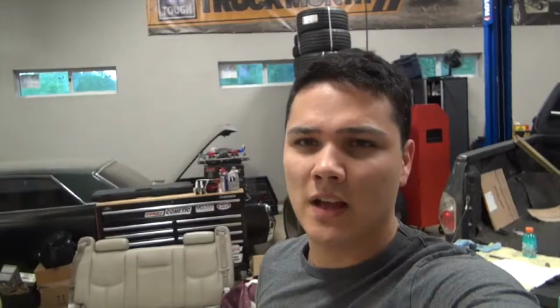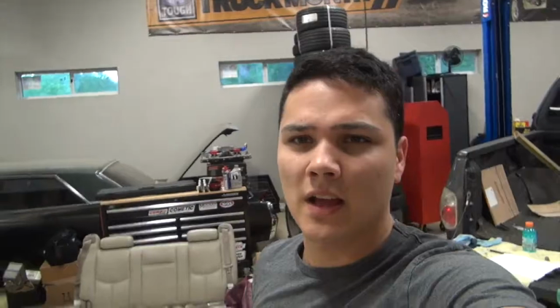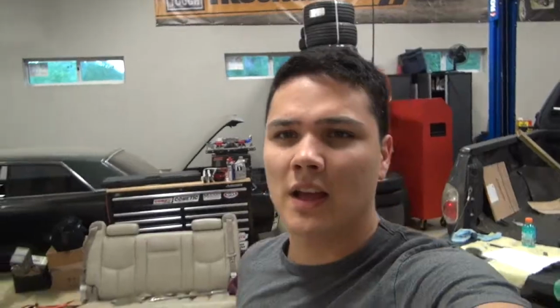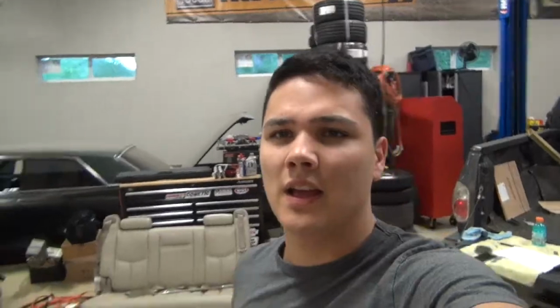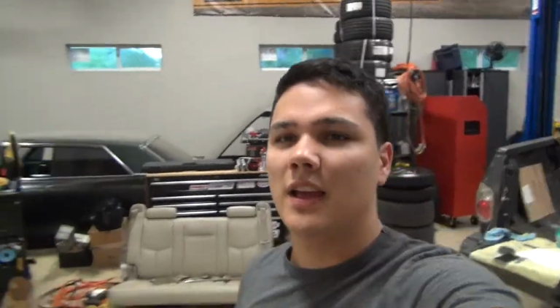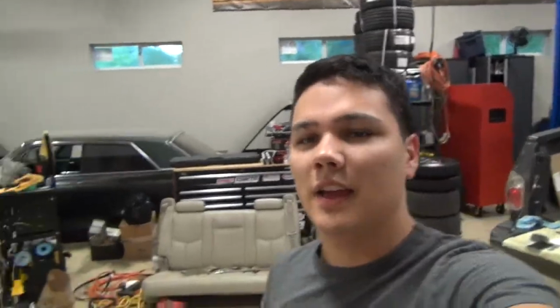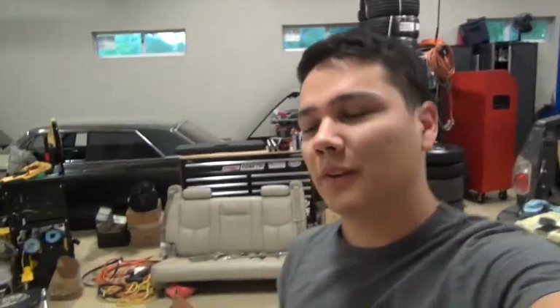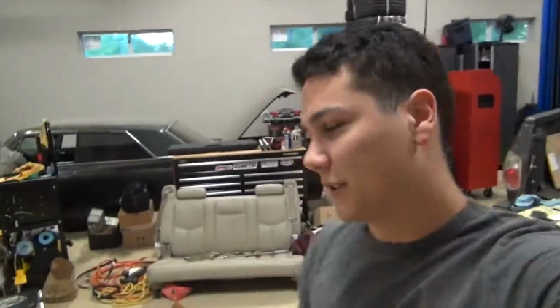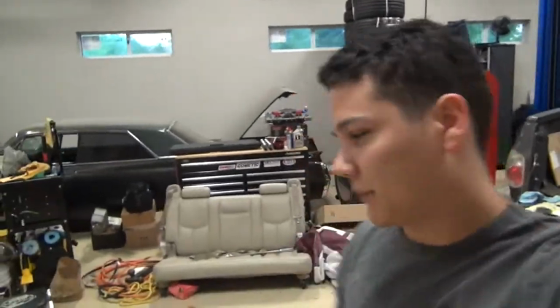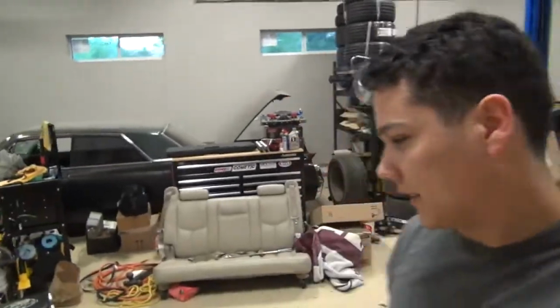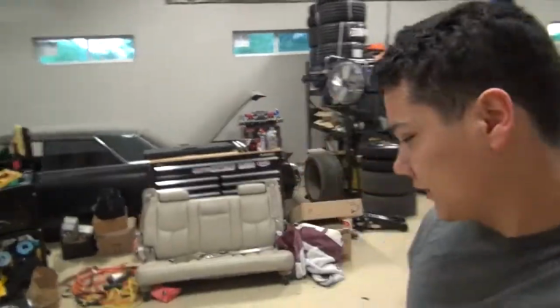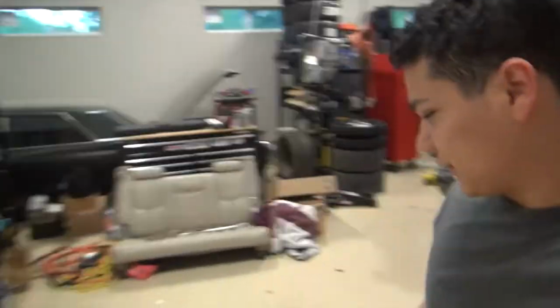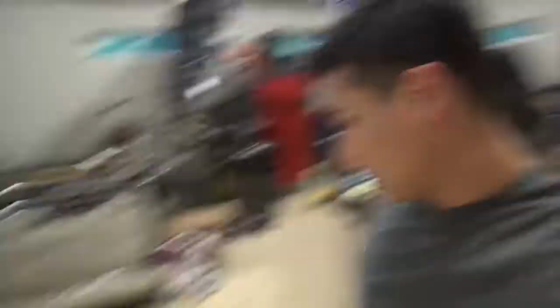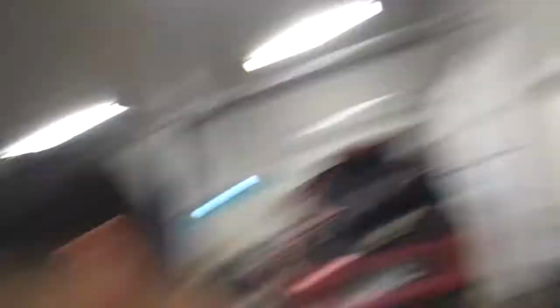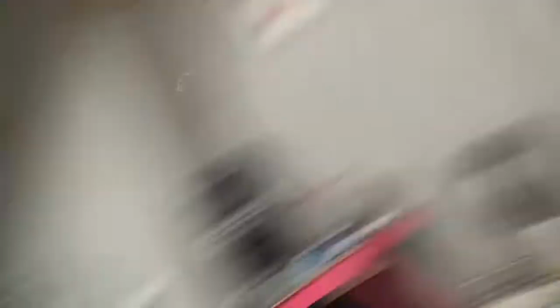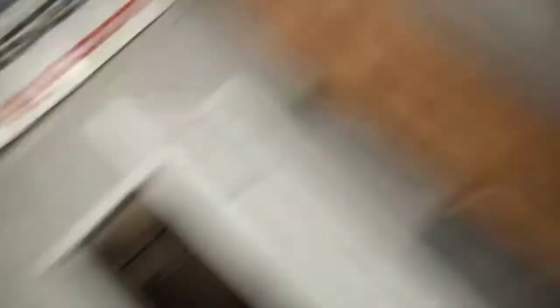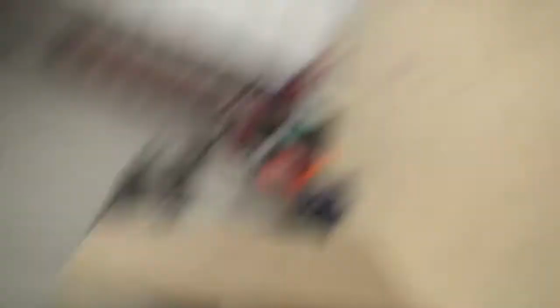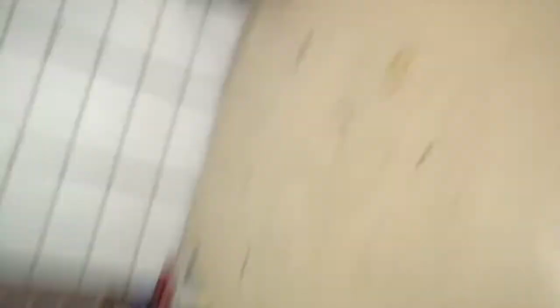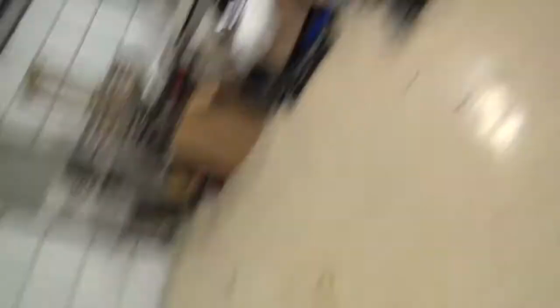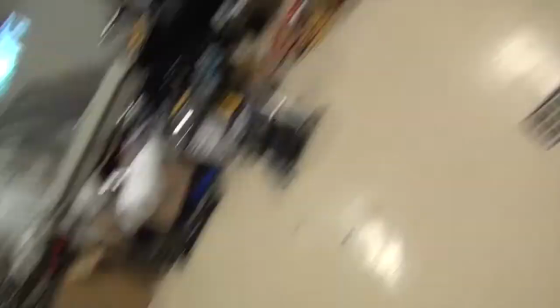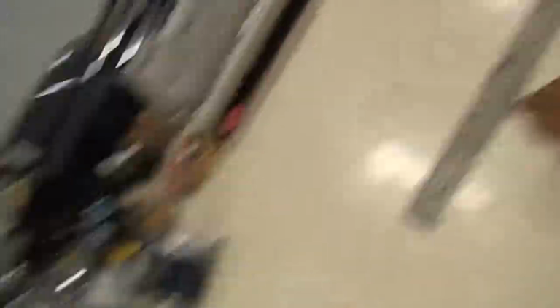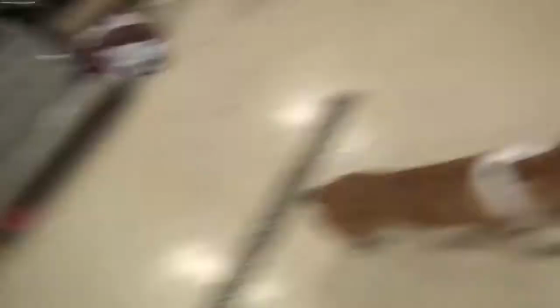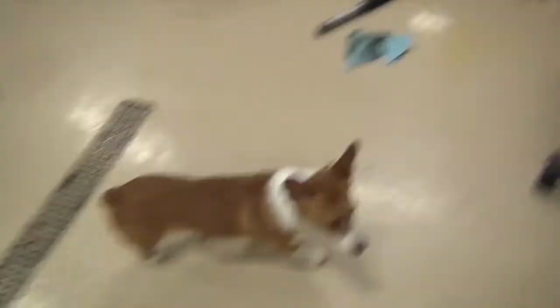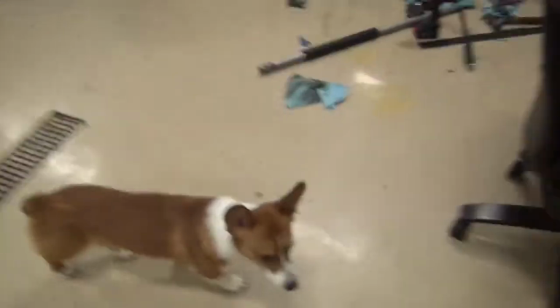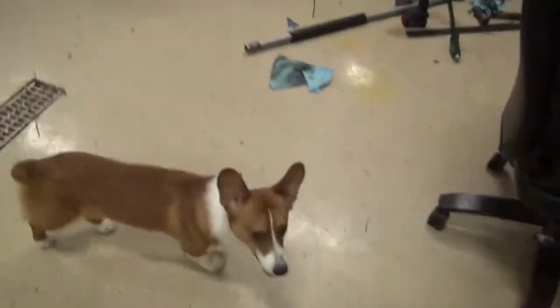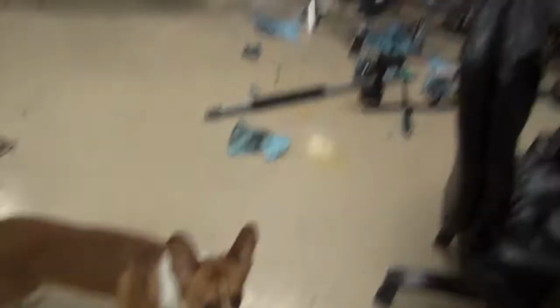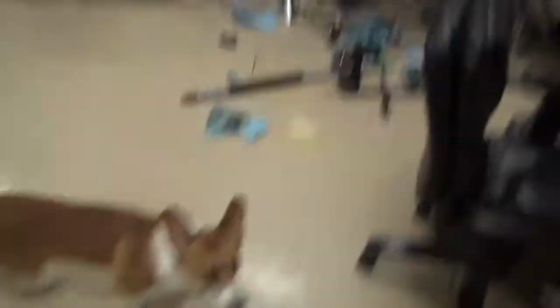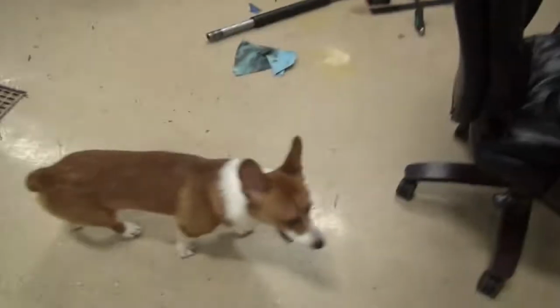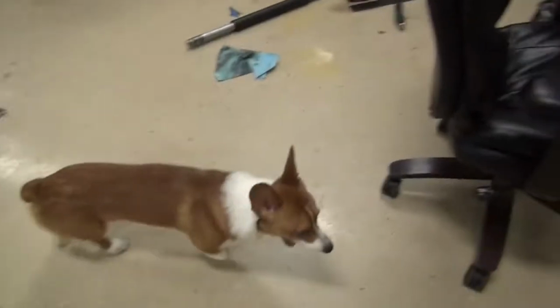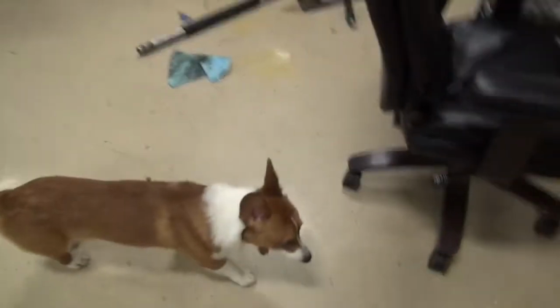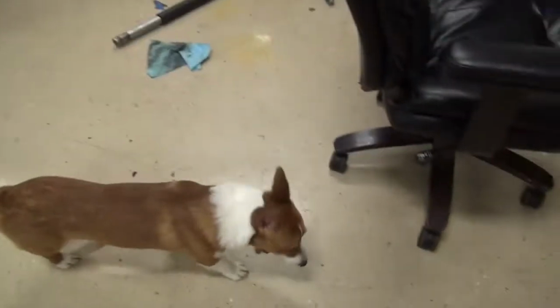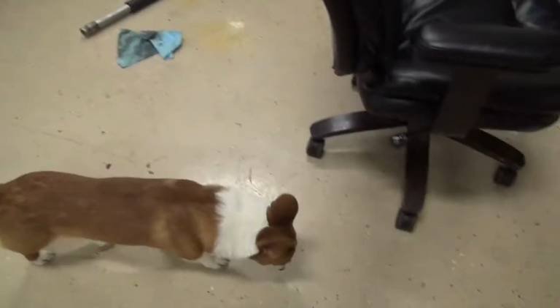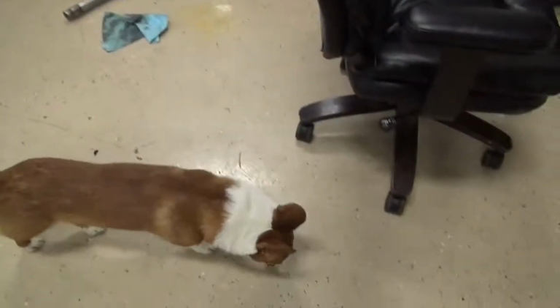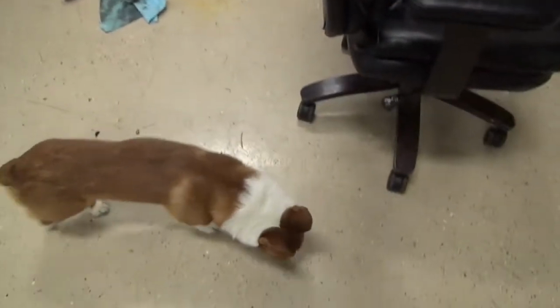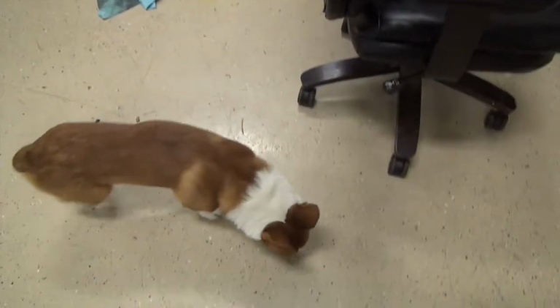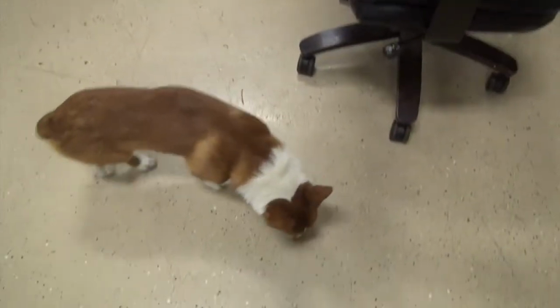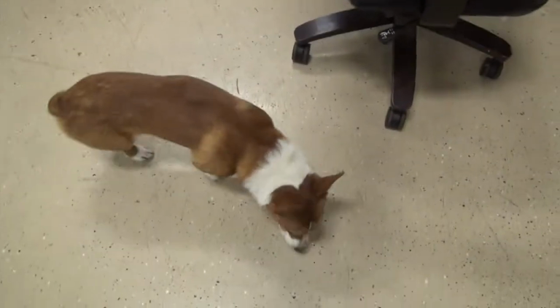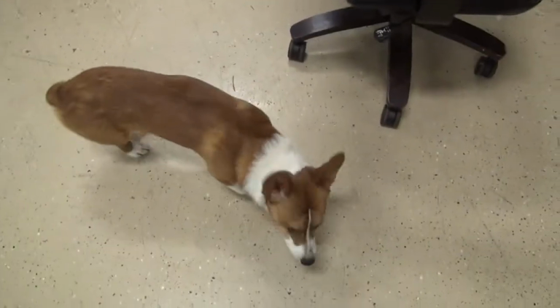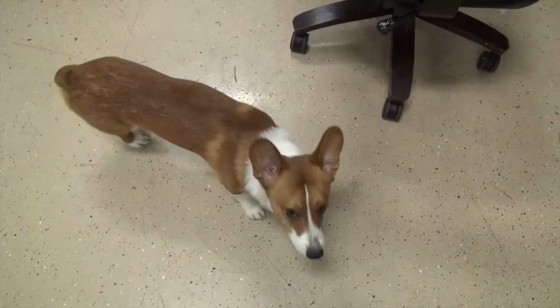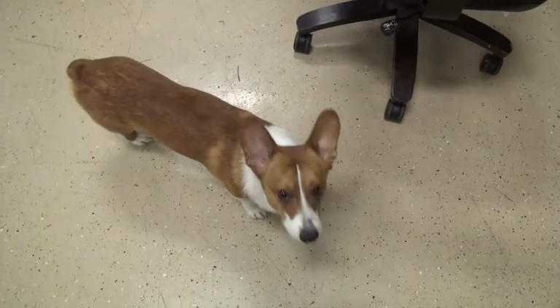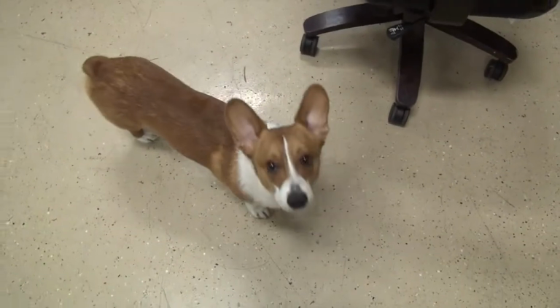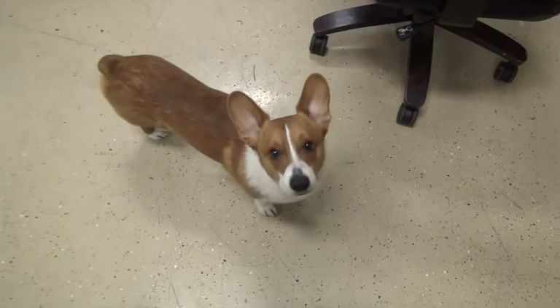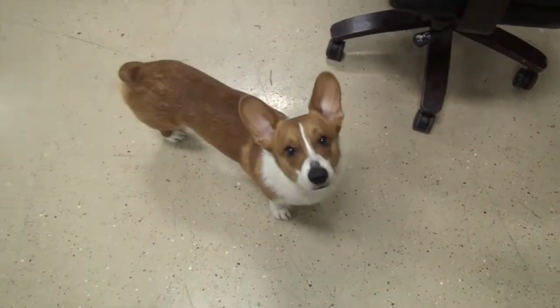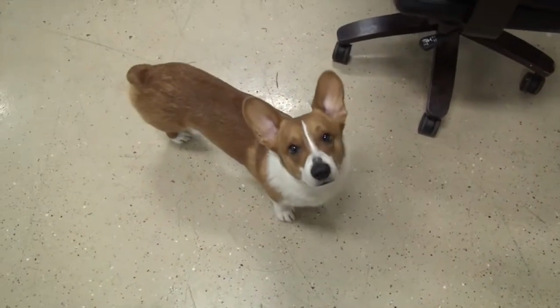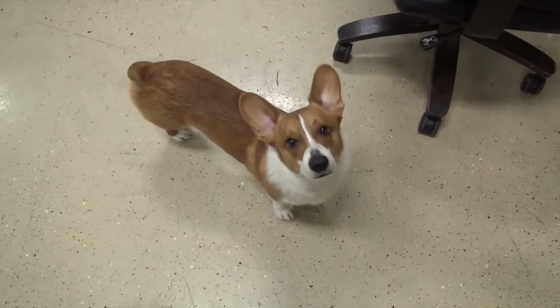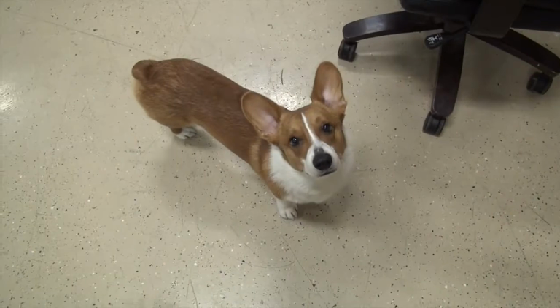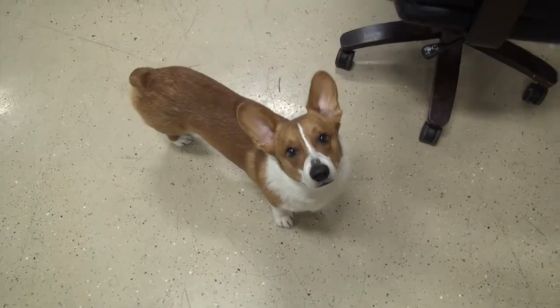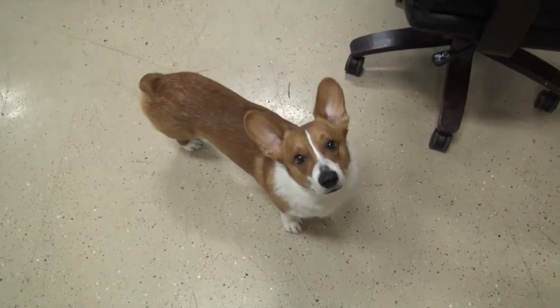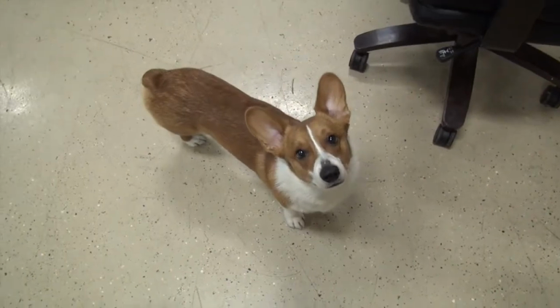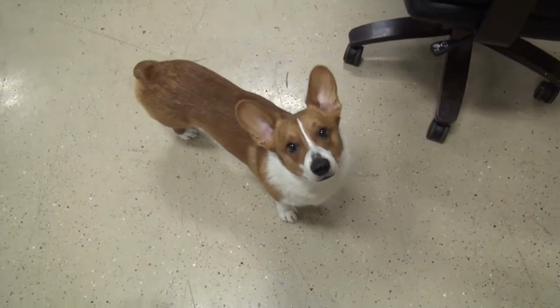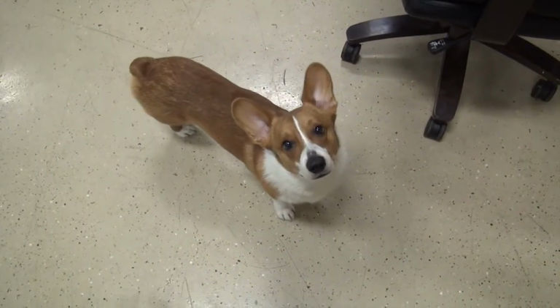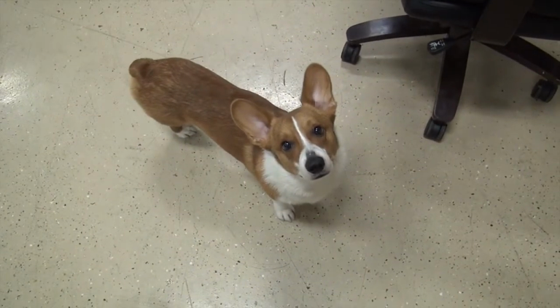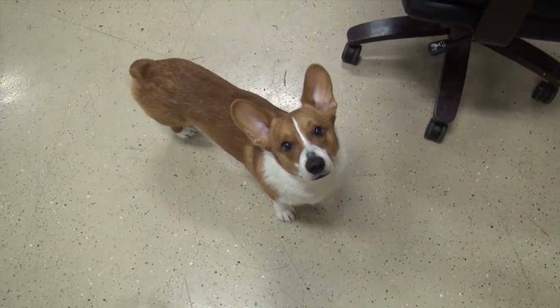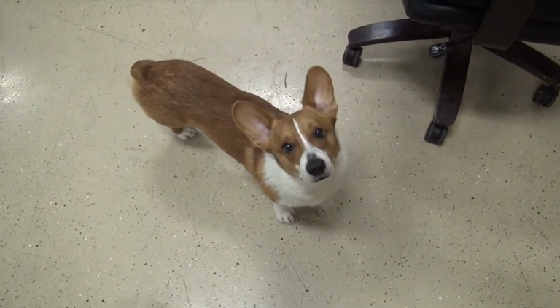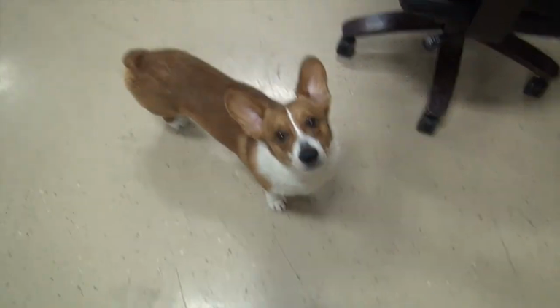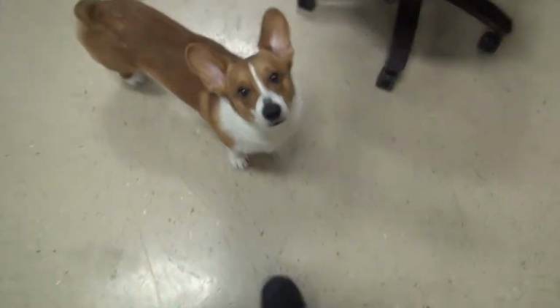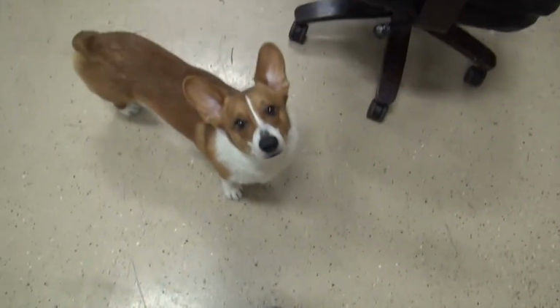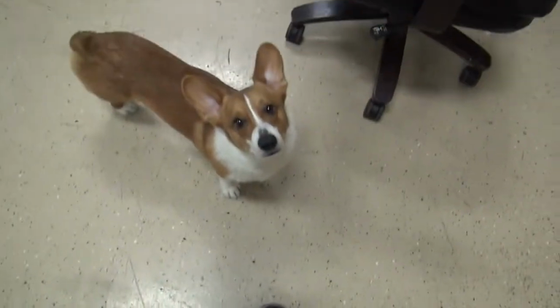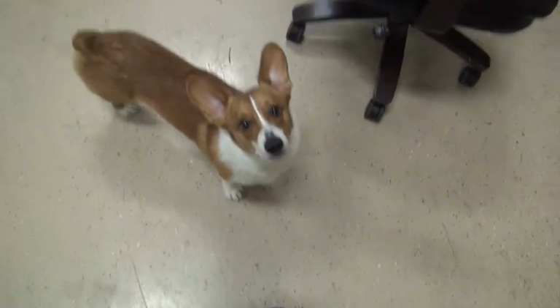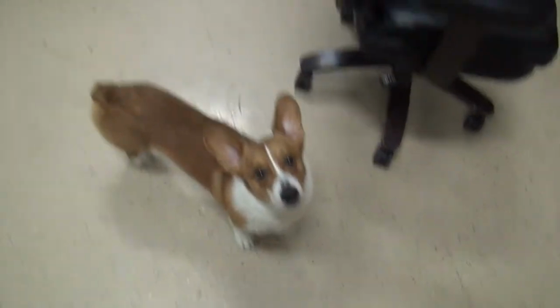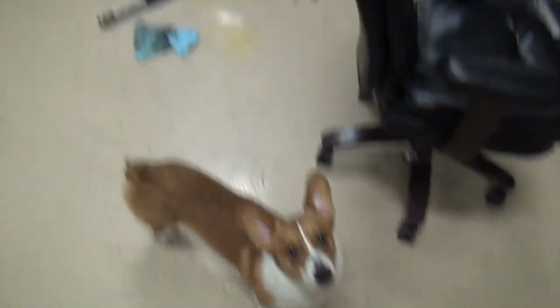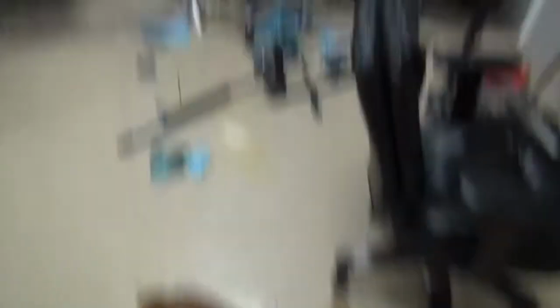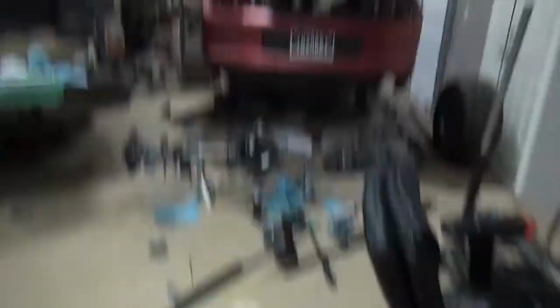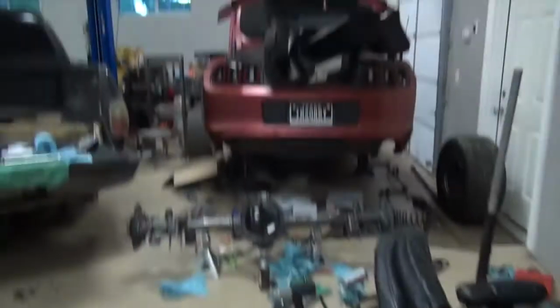Hey, what's up guys? So I'm back and here's Chappie. Chappie, say hi. Who's there? Okay, he doesn't want to.